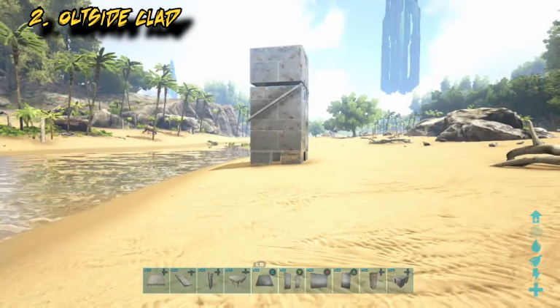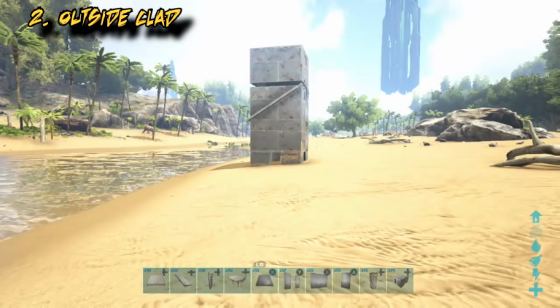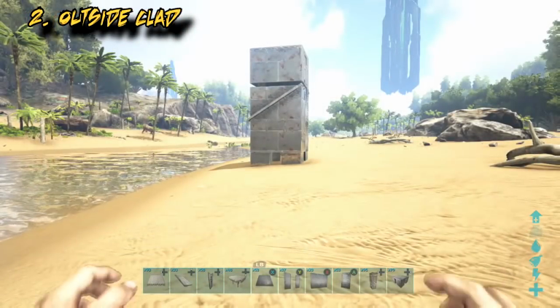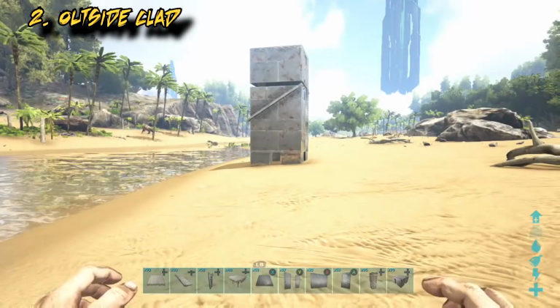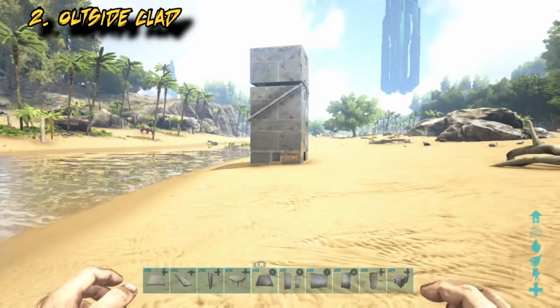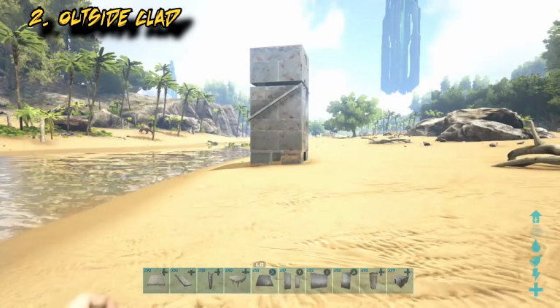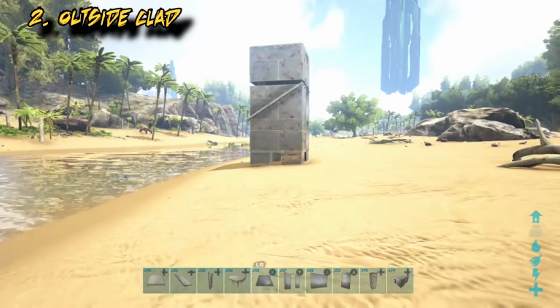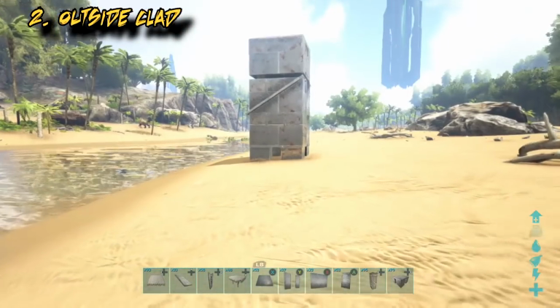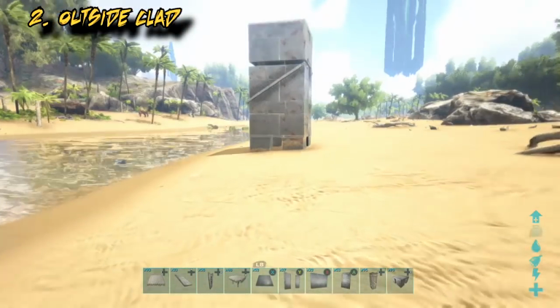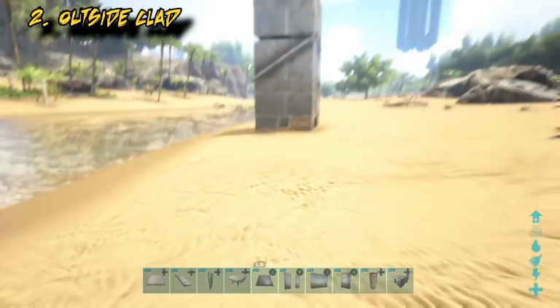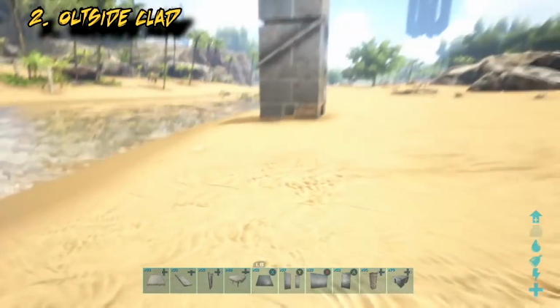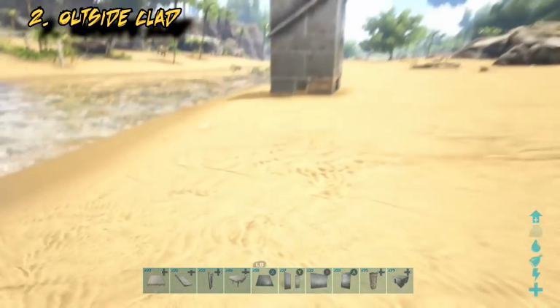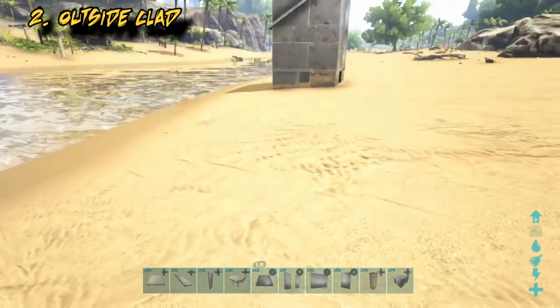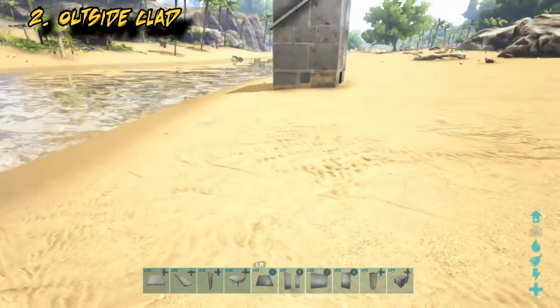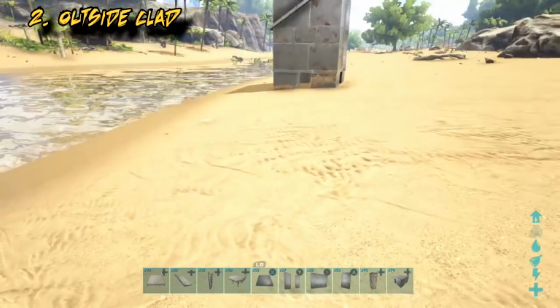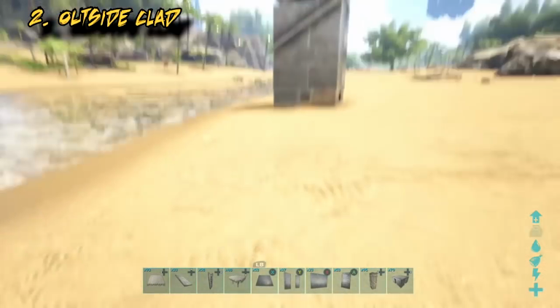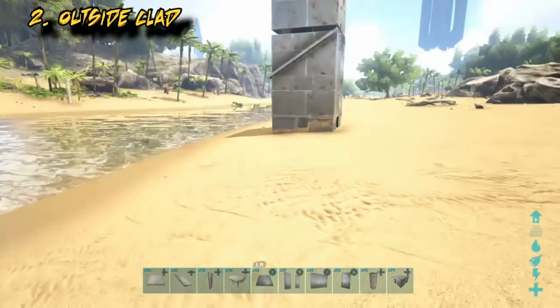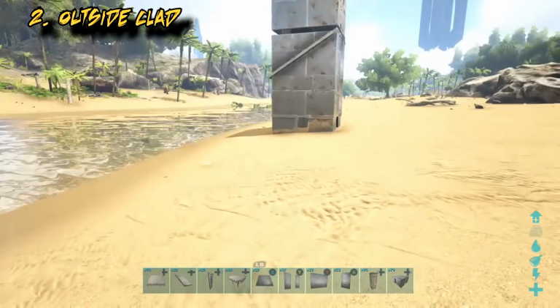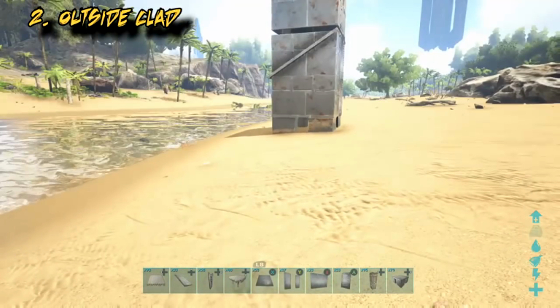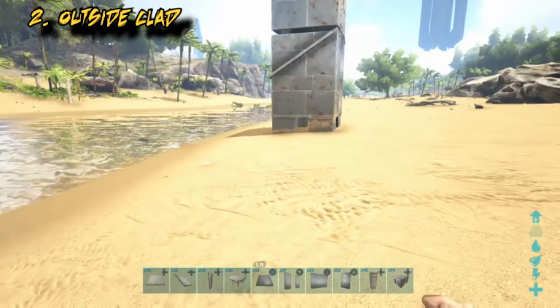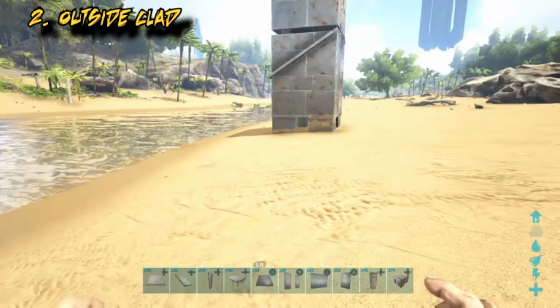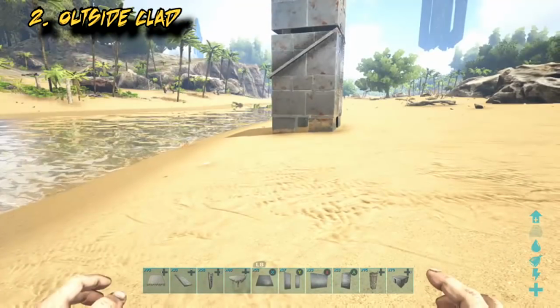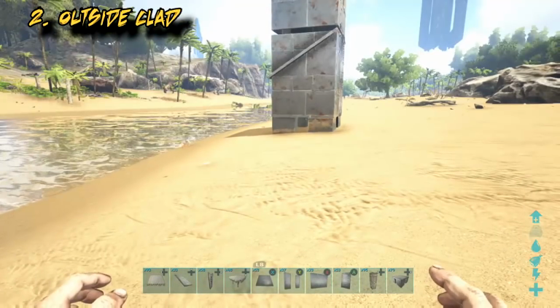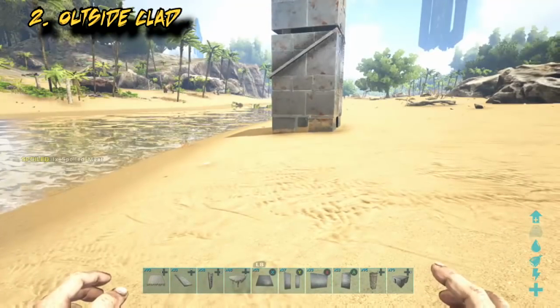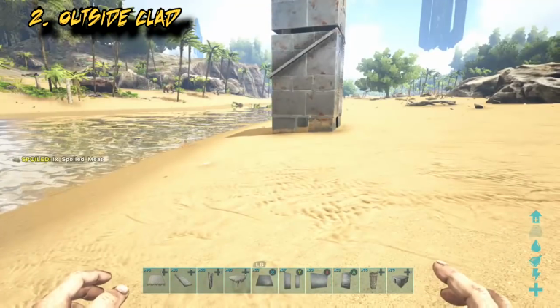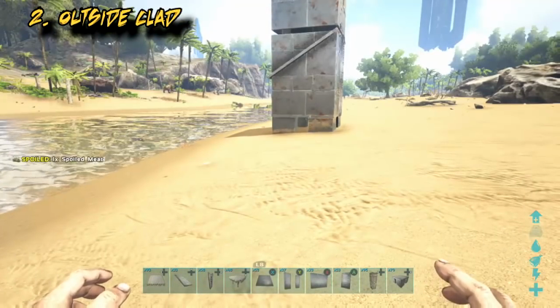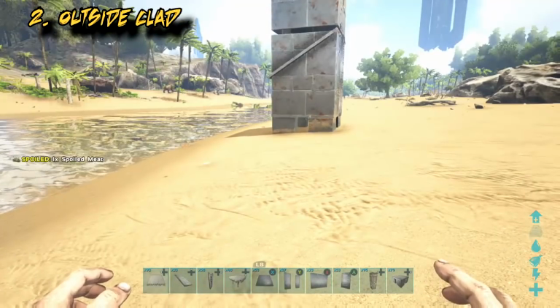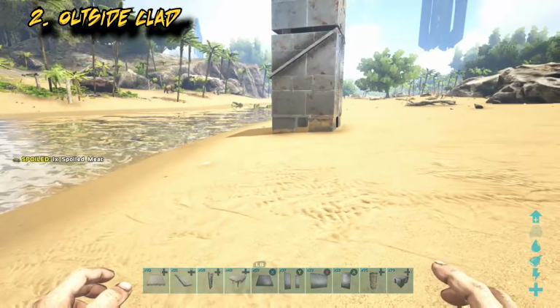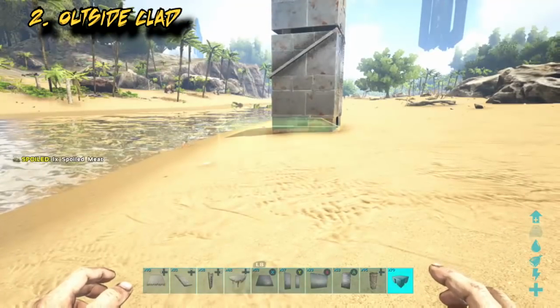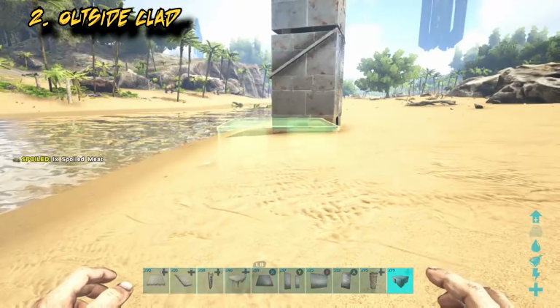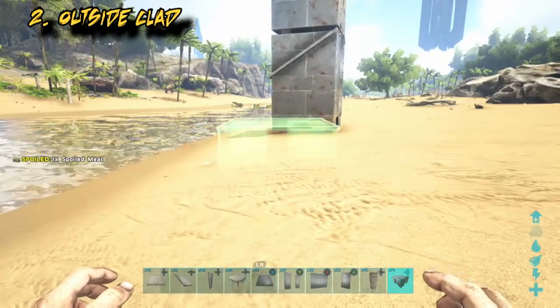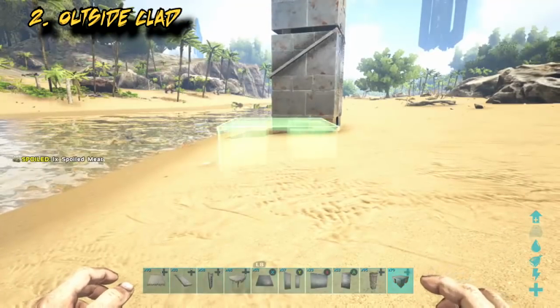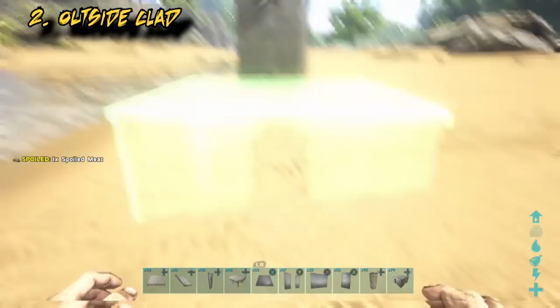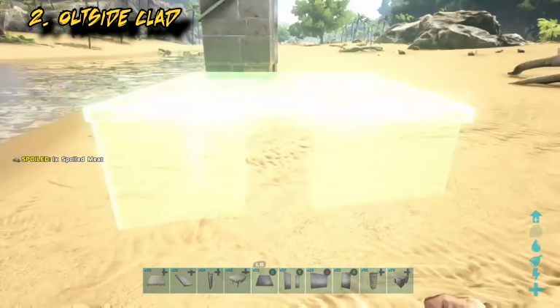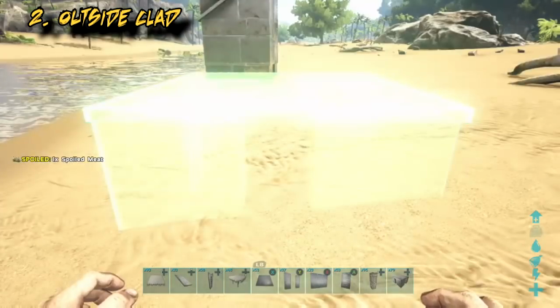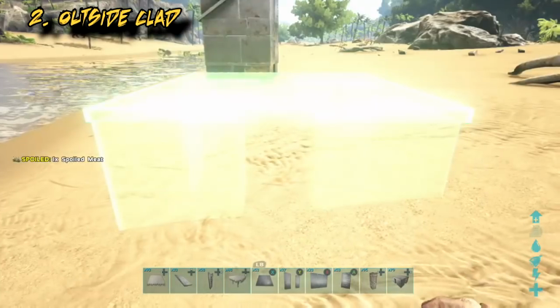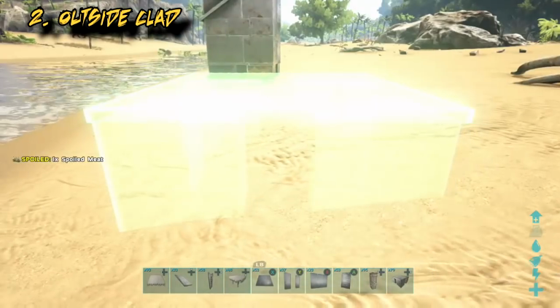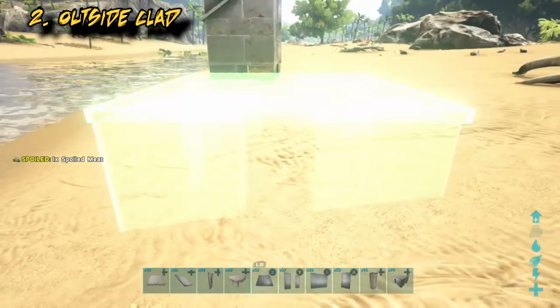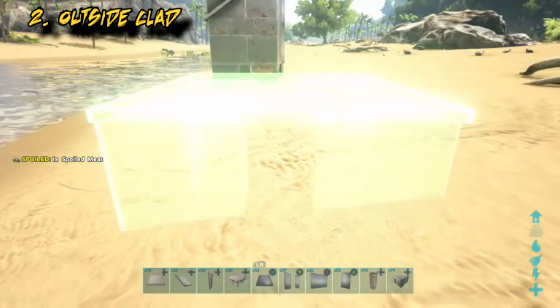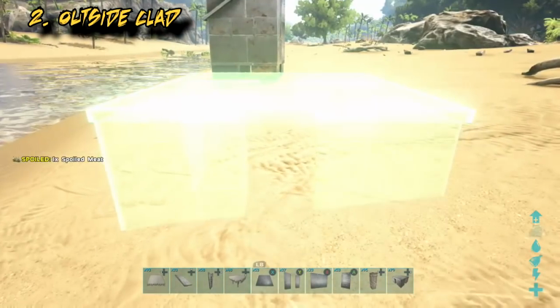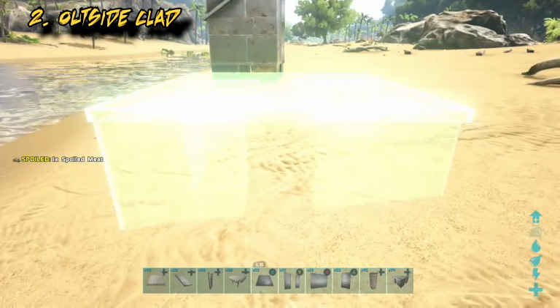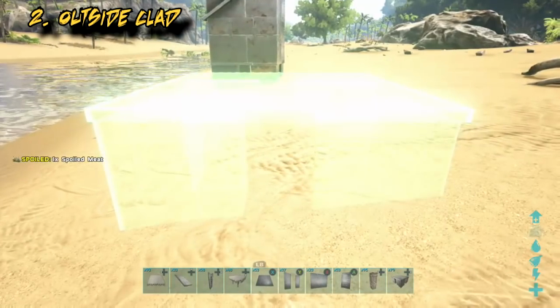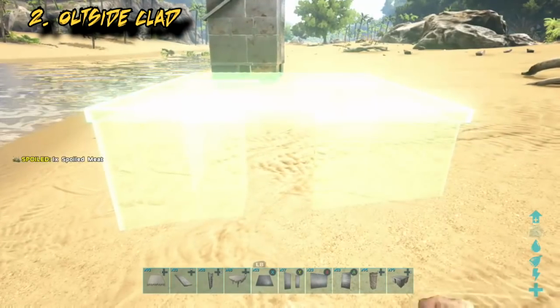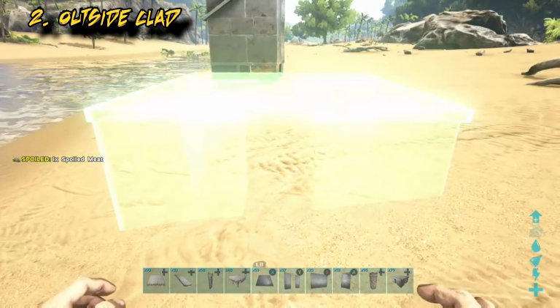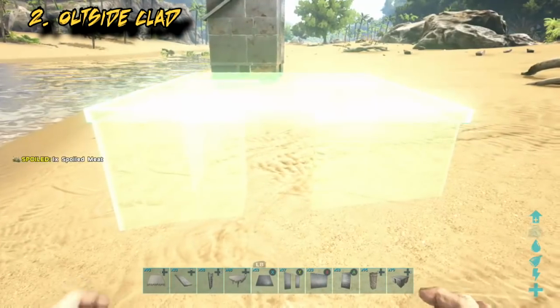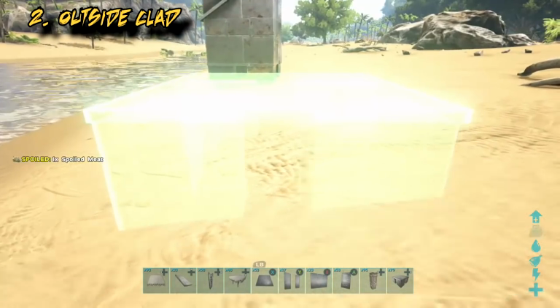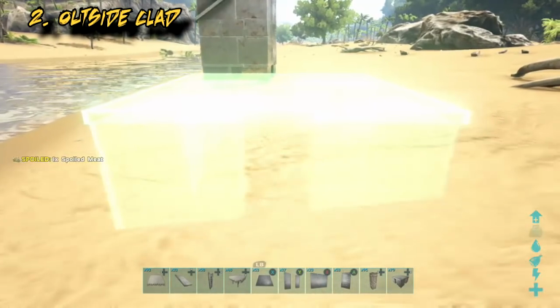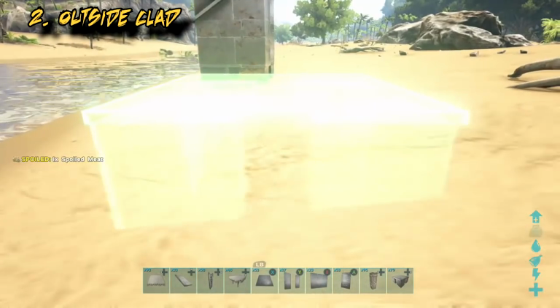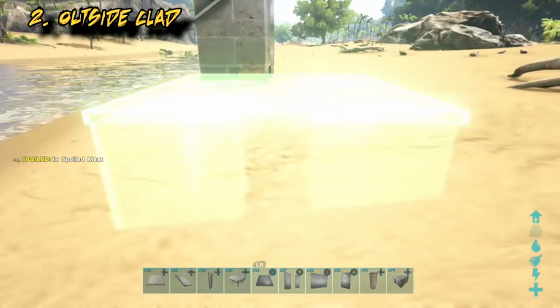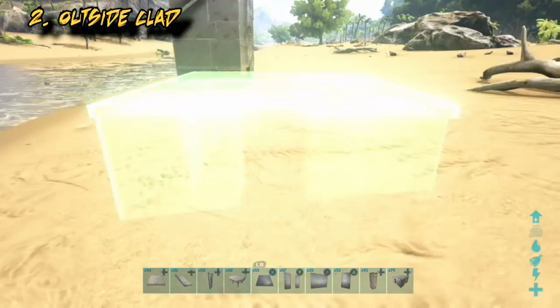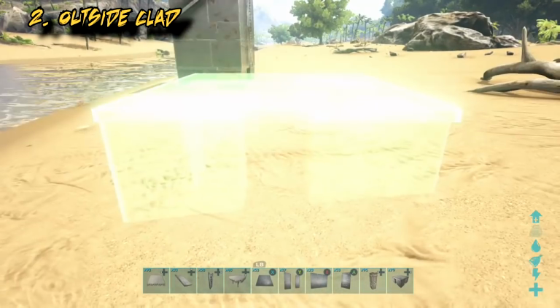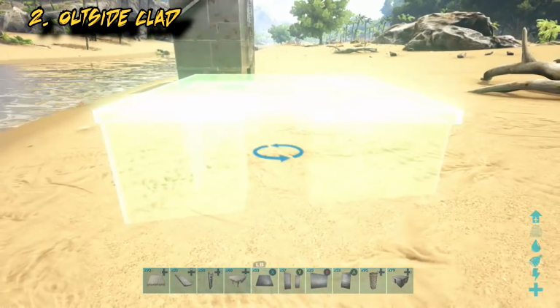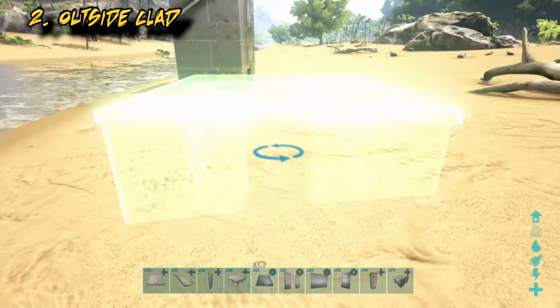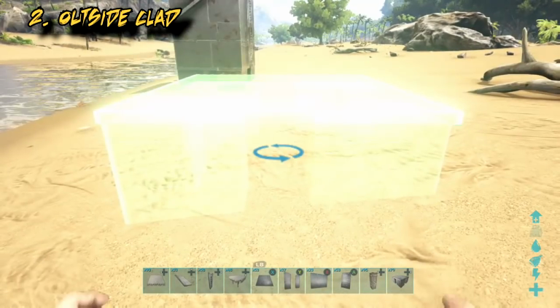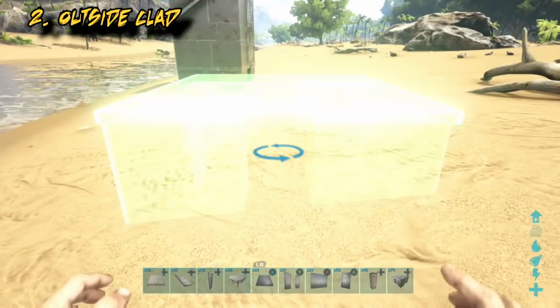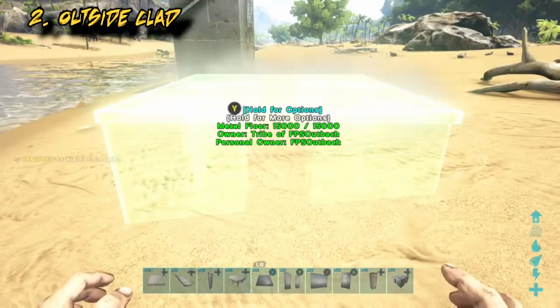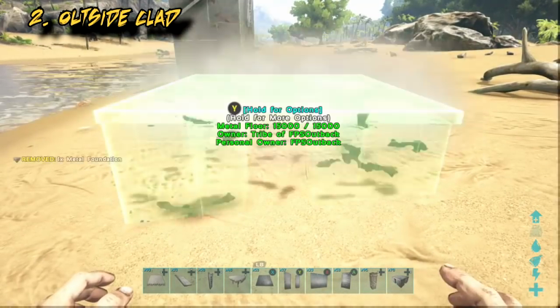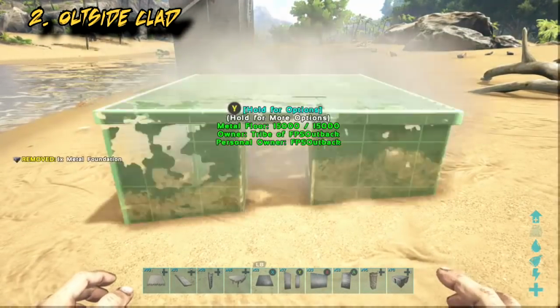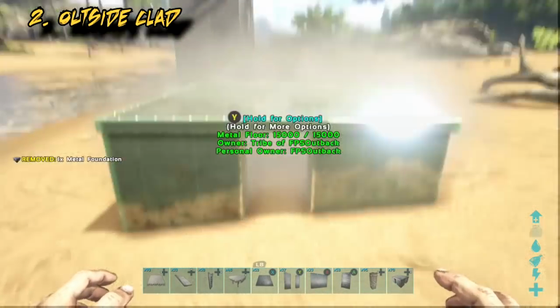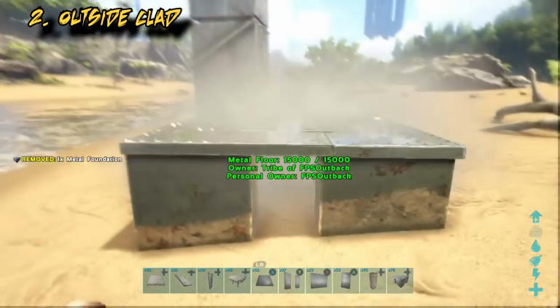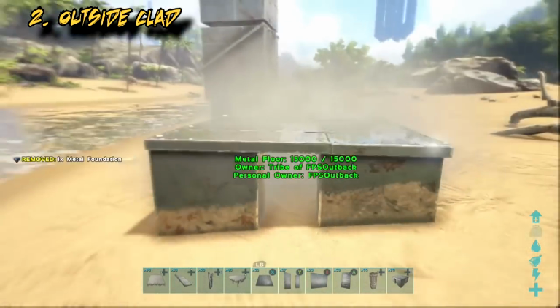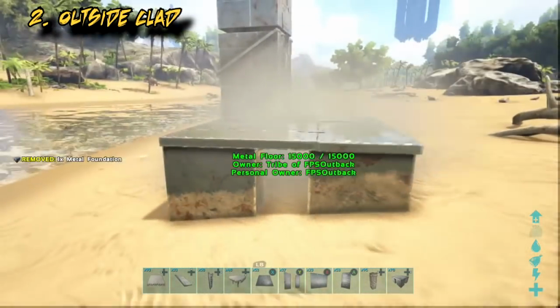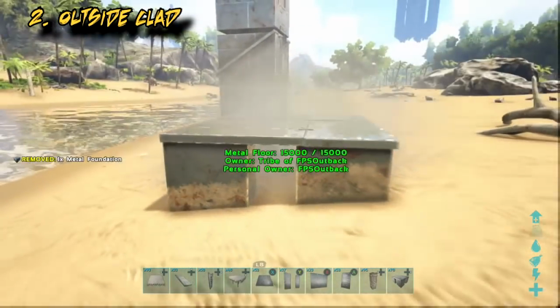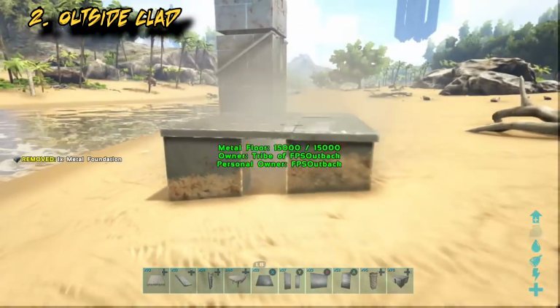Number two is the outside clad. This is useful if you want double walls or if you're building on an already established building.